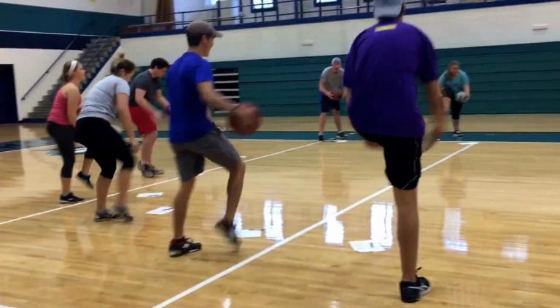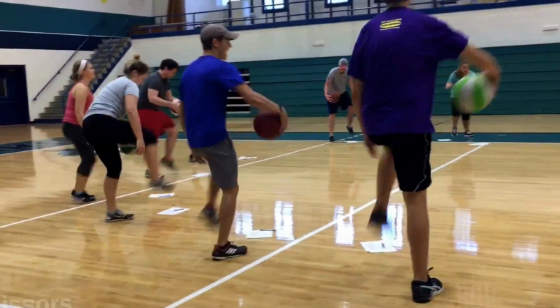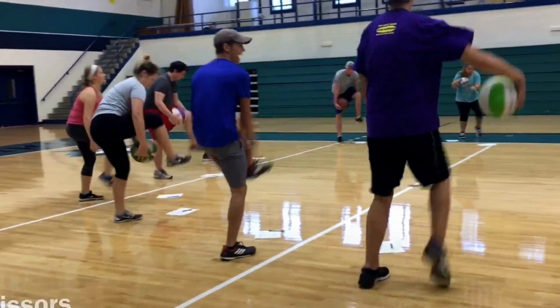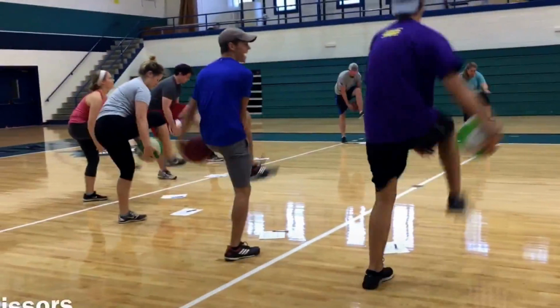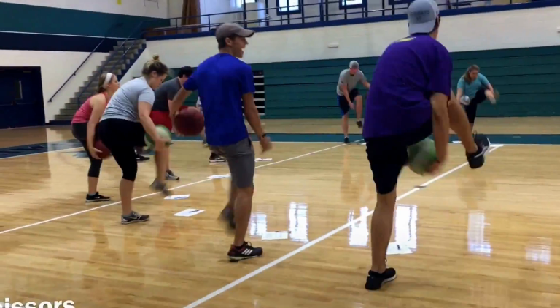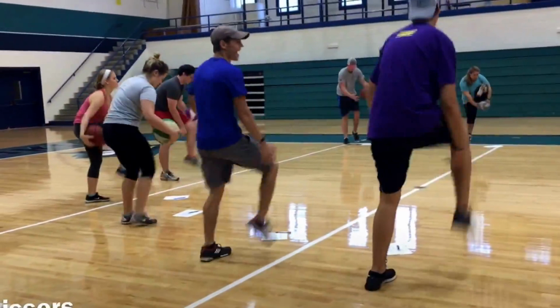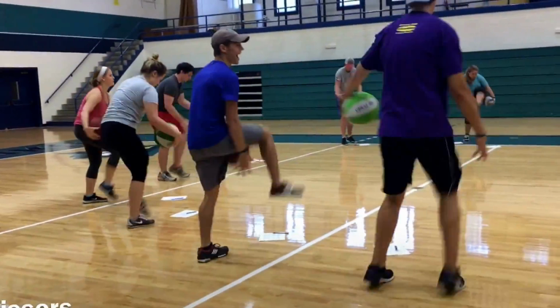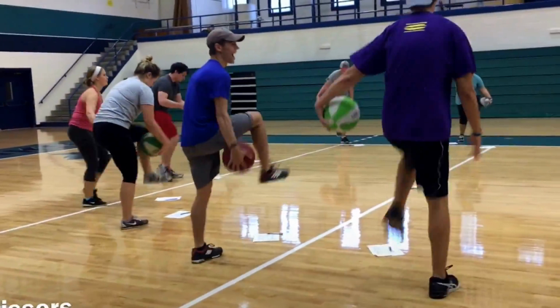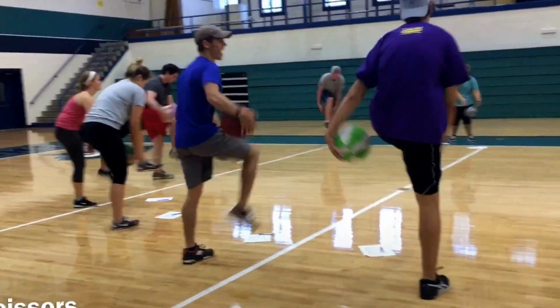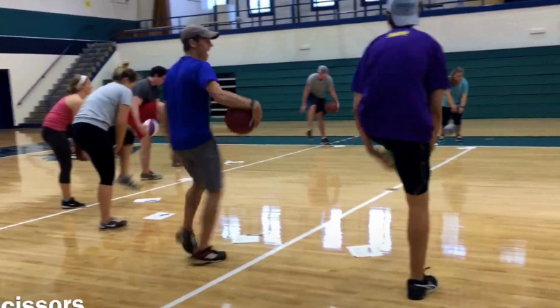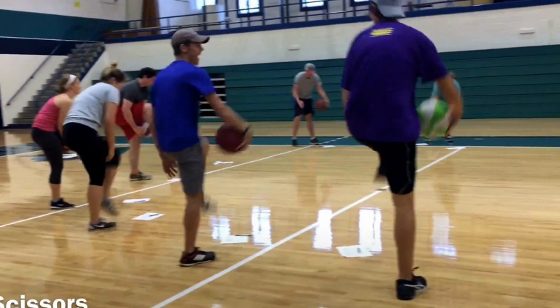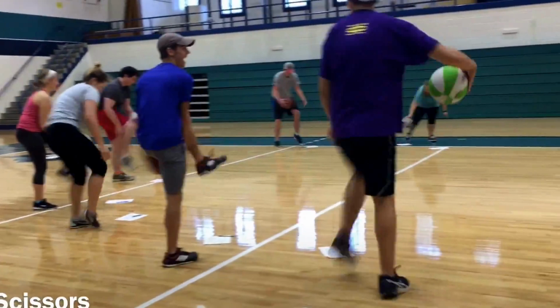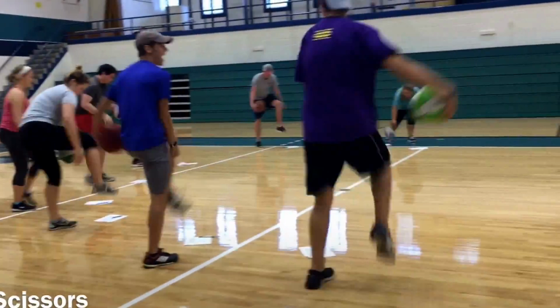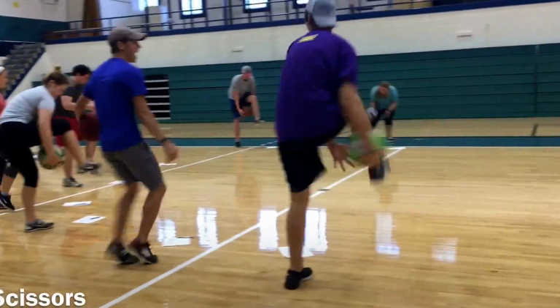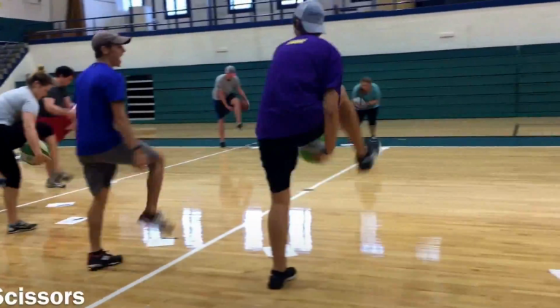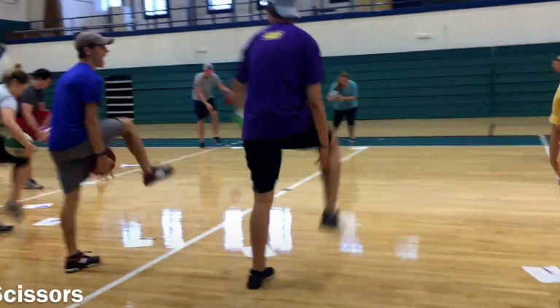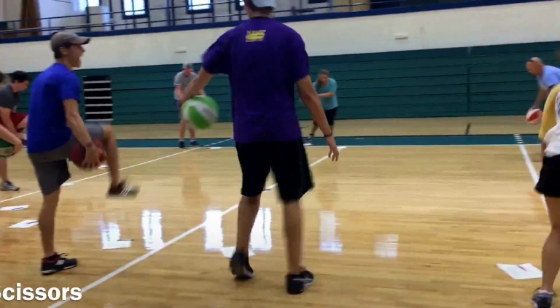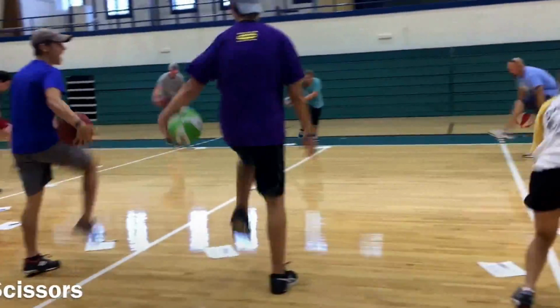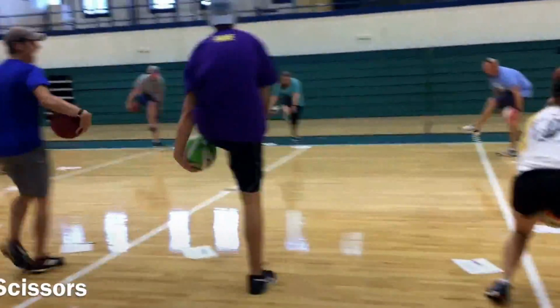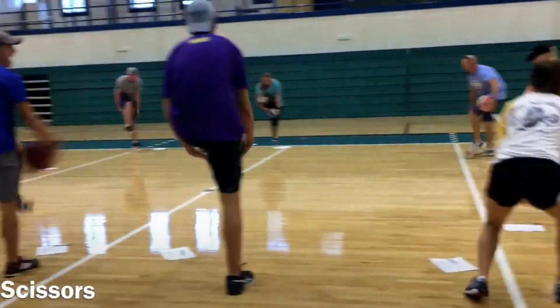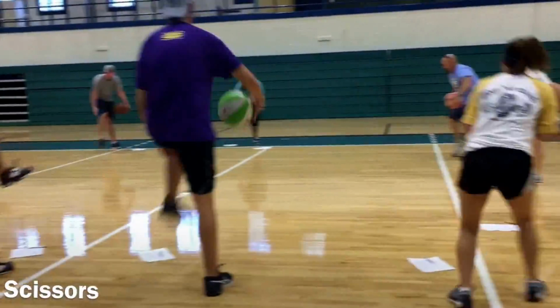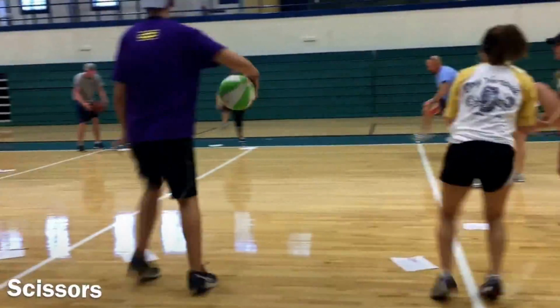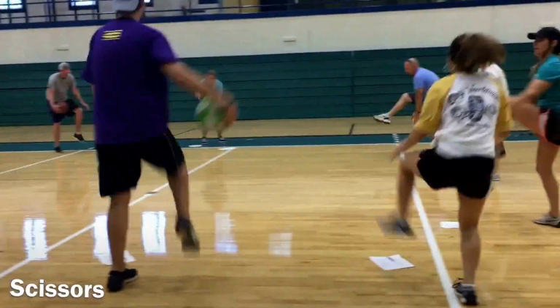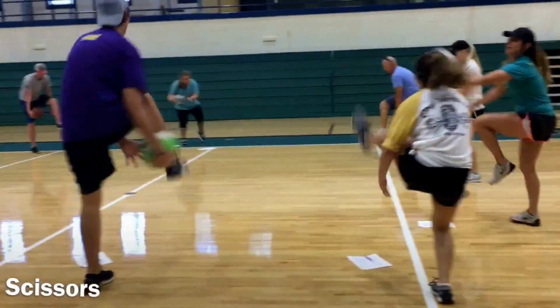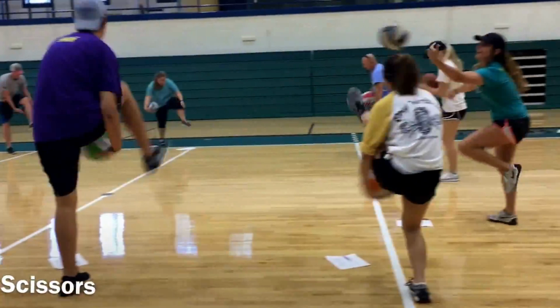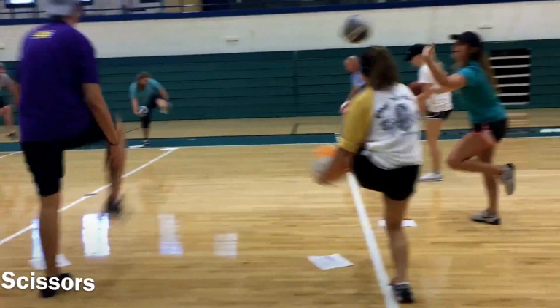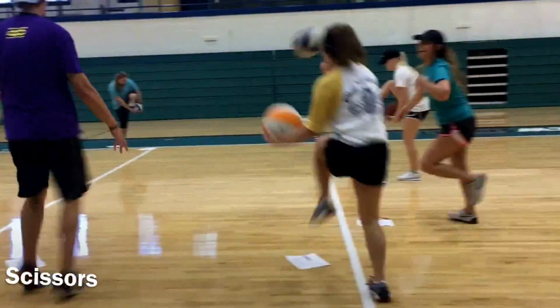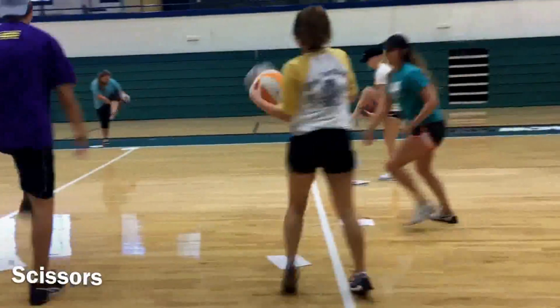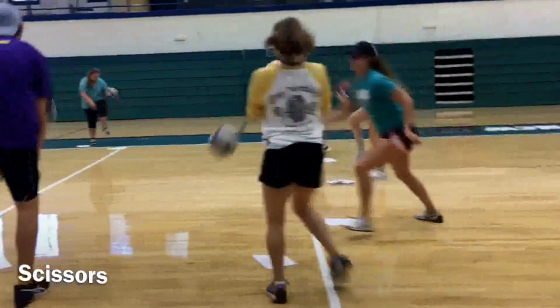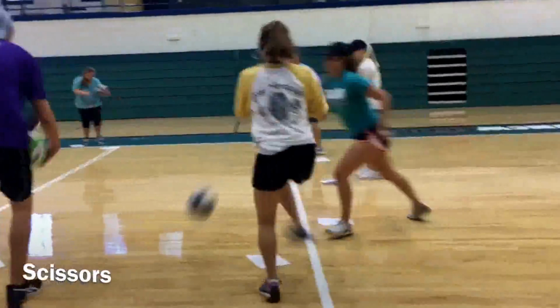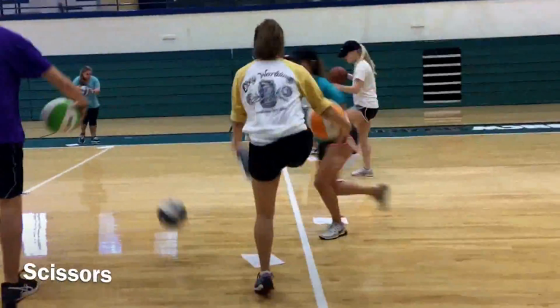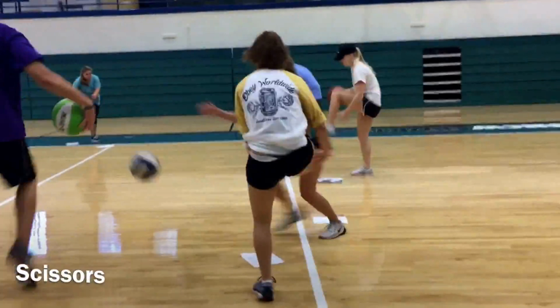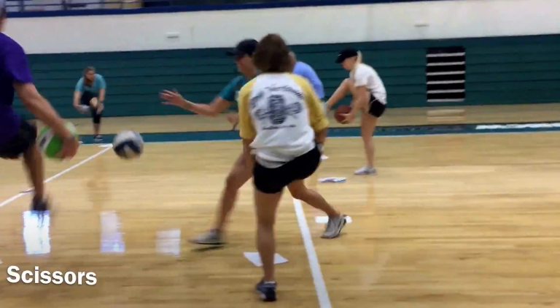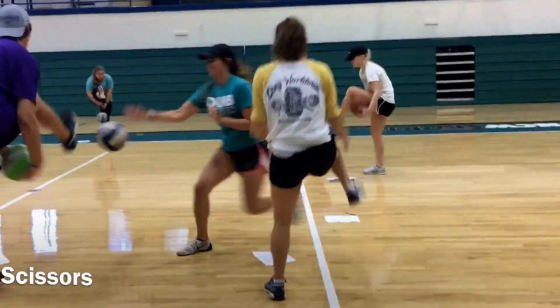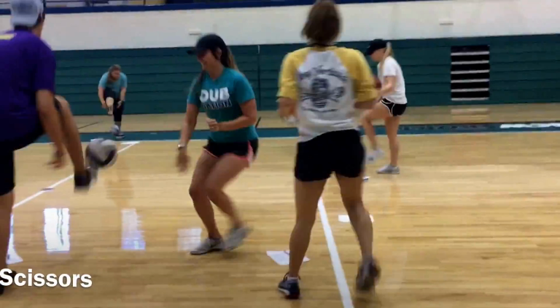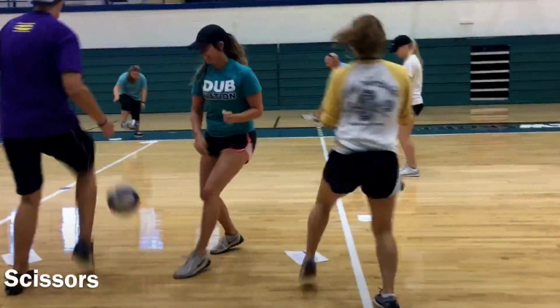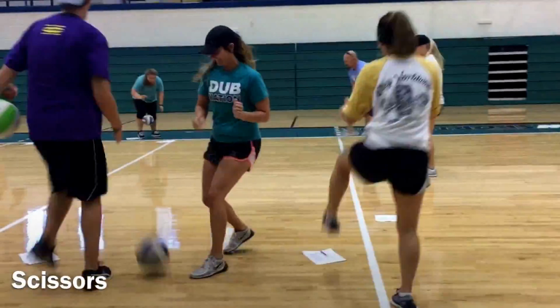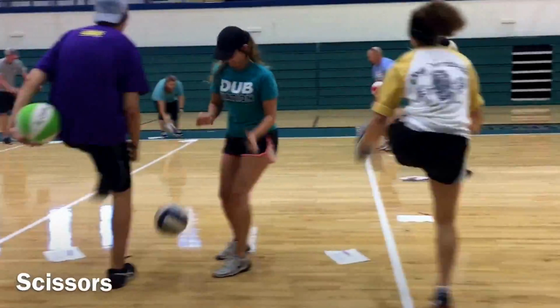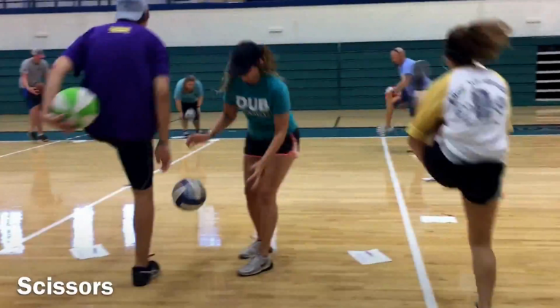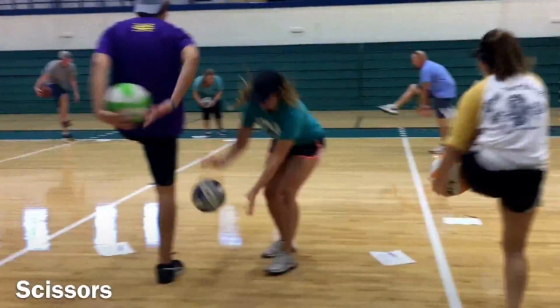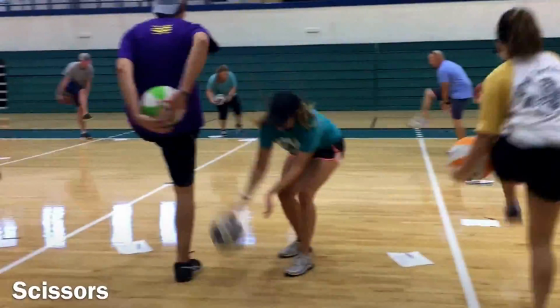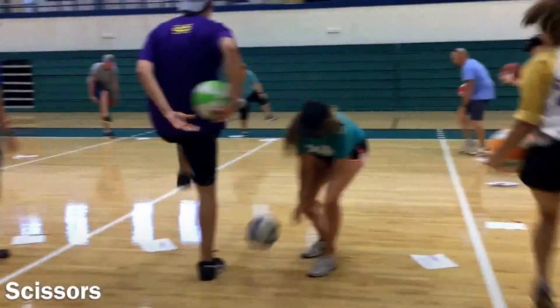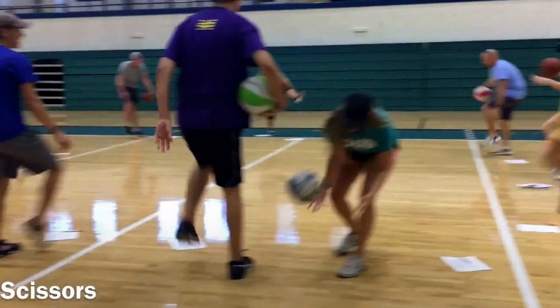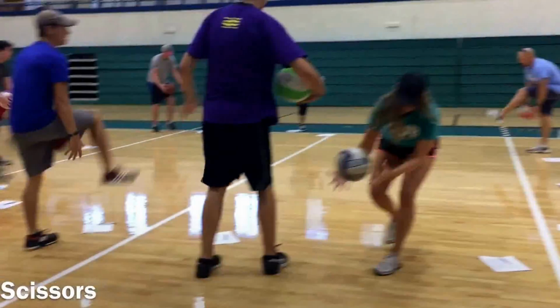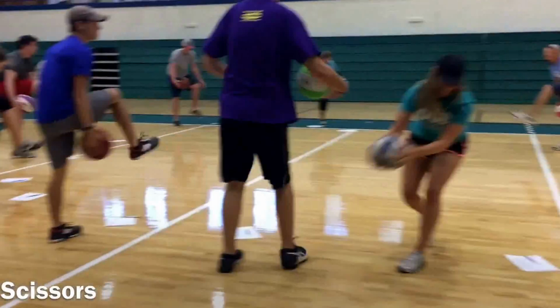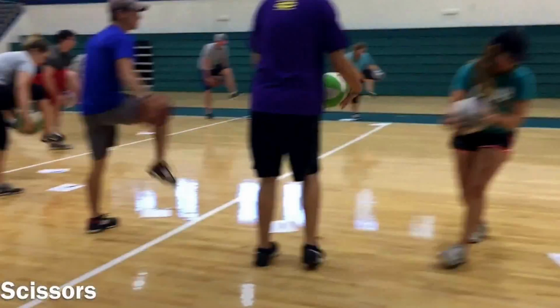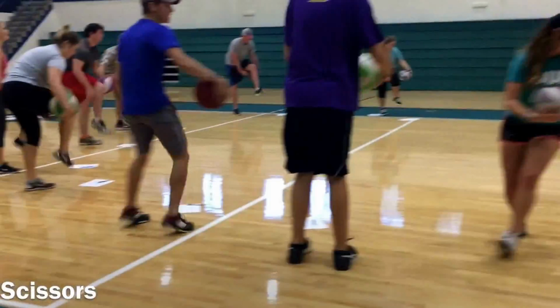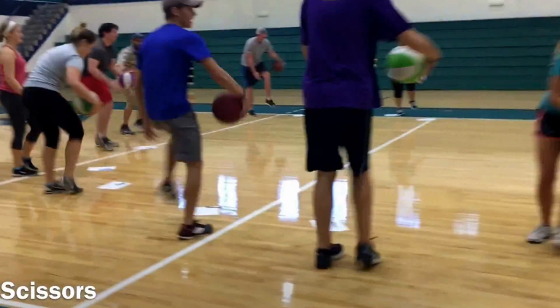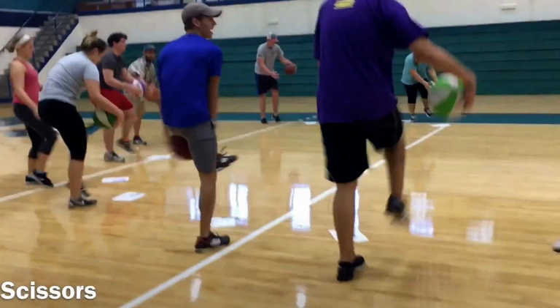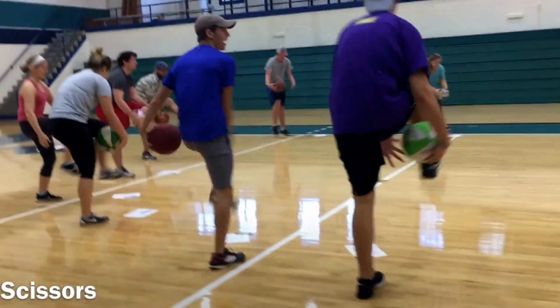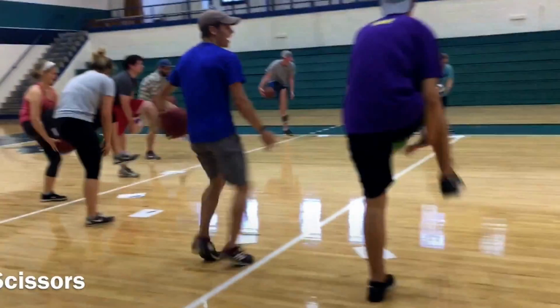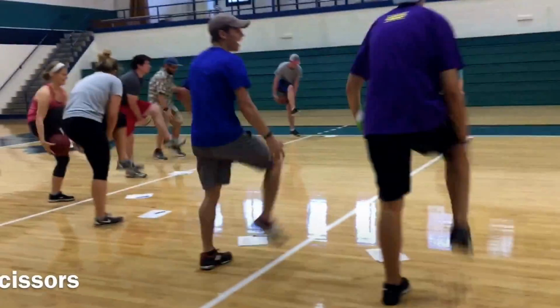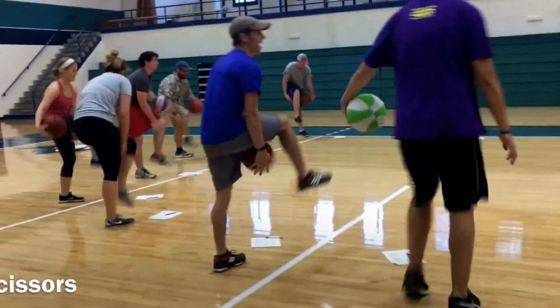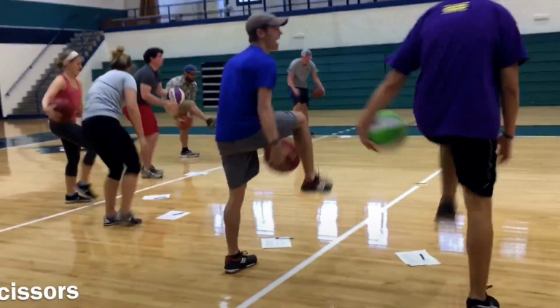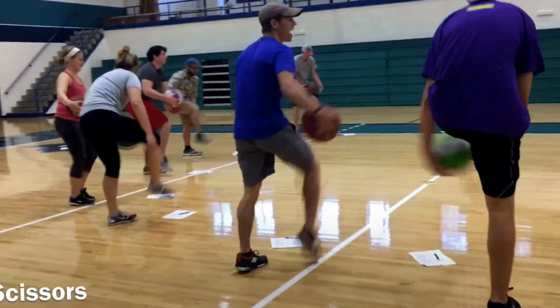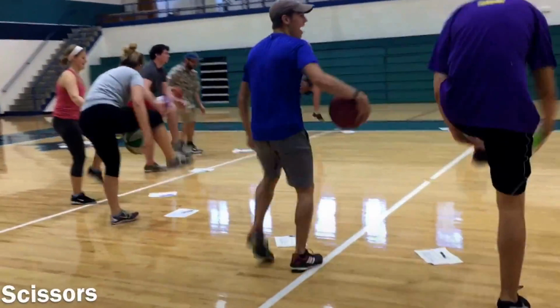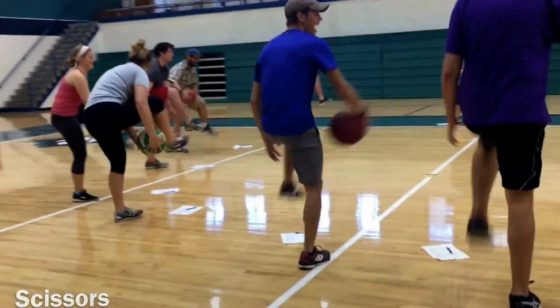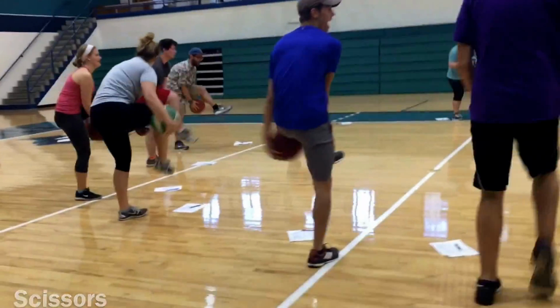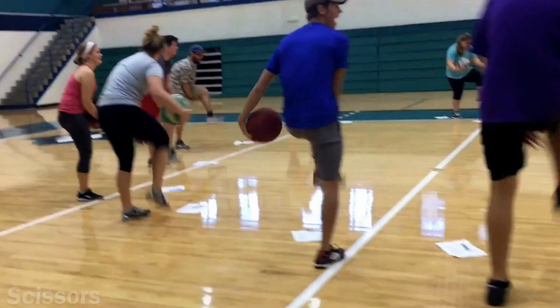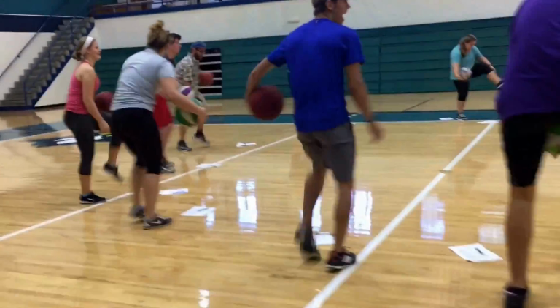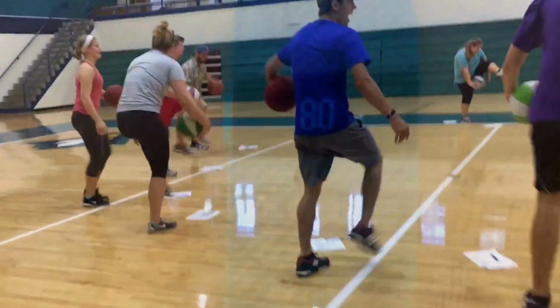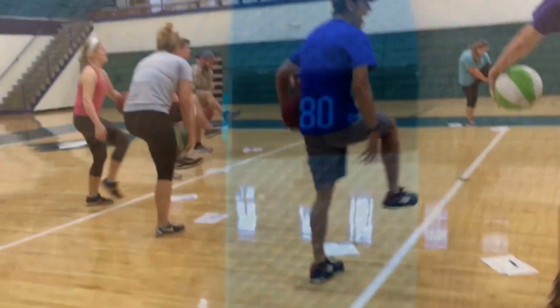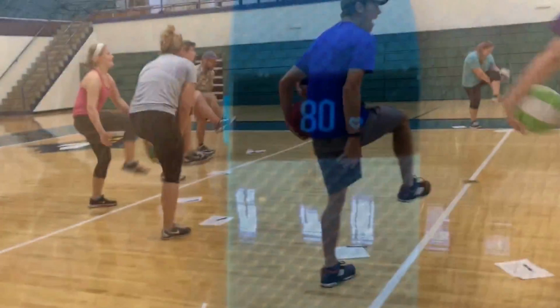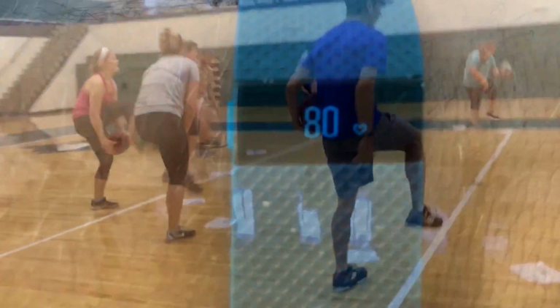Here we have scissors through the legs — one, two, three. Every time you go through, that's one leg. Faster, faster, faster! How many can you get? If you're not messing up, you're messing up. Let's go!